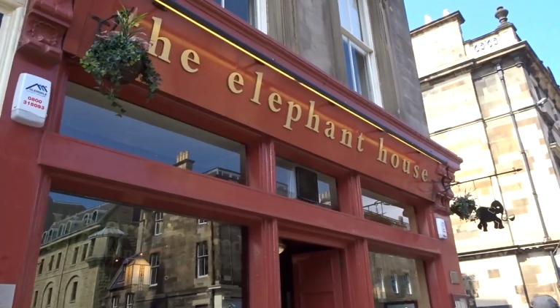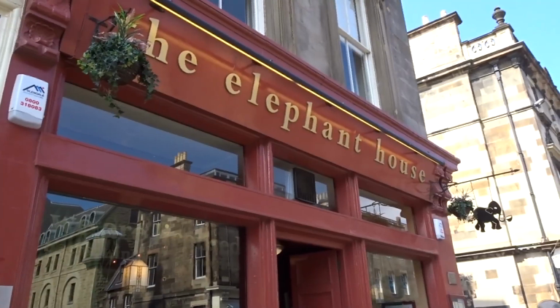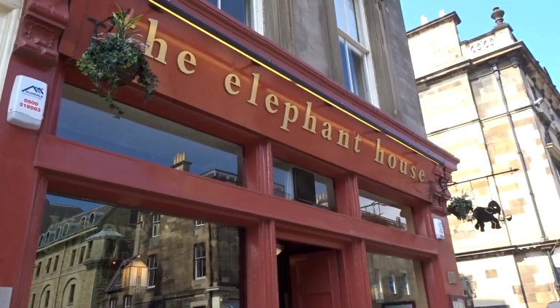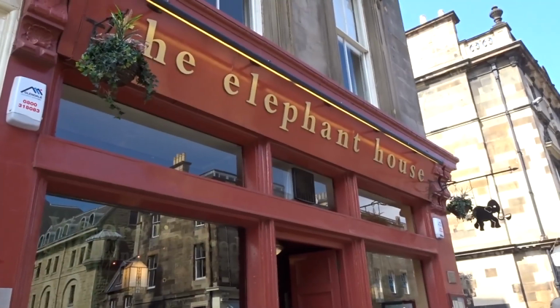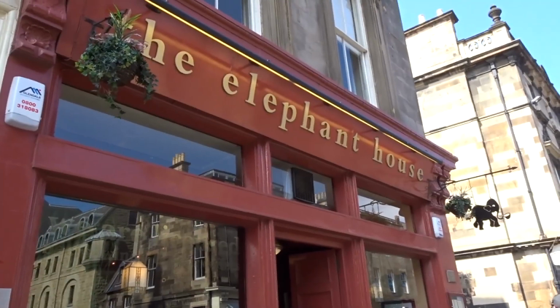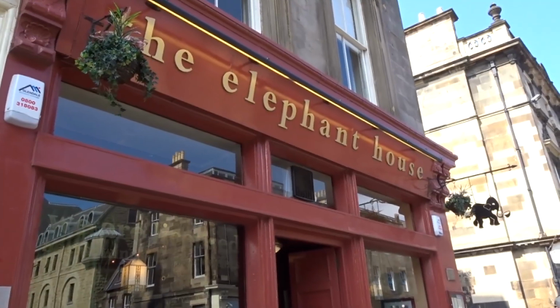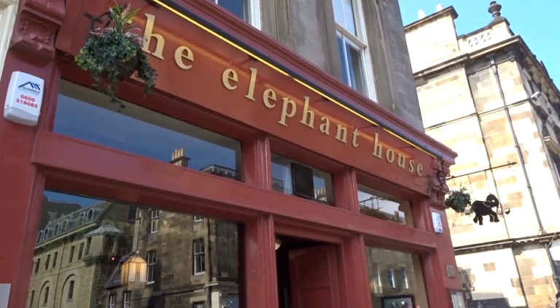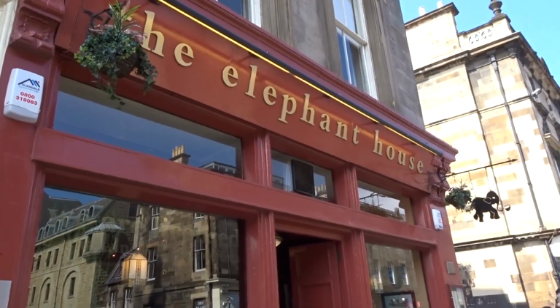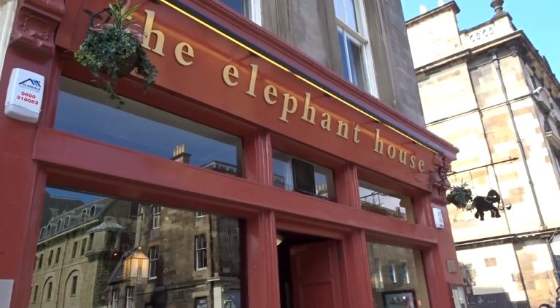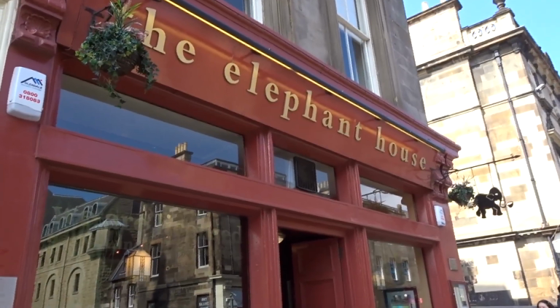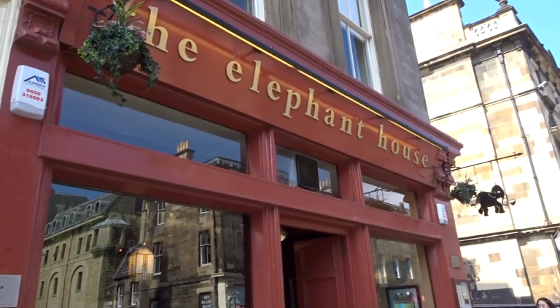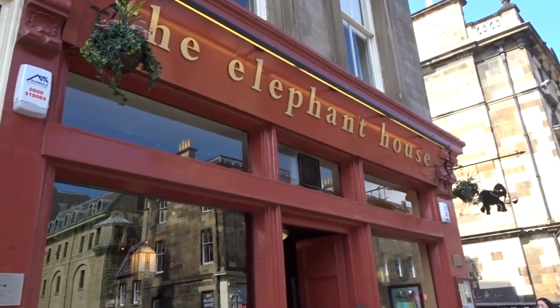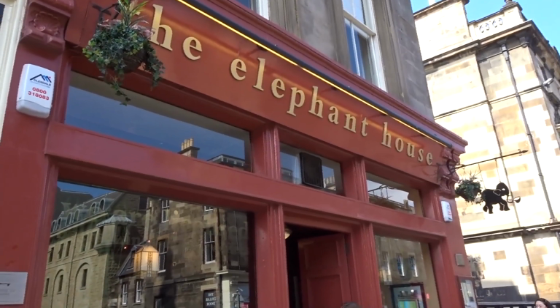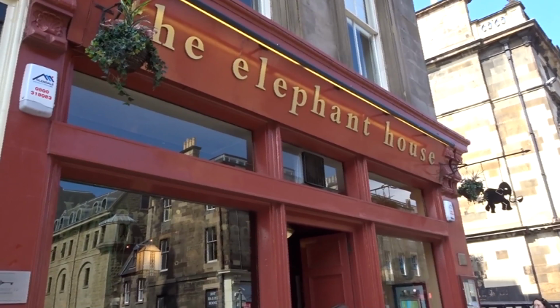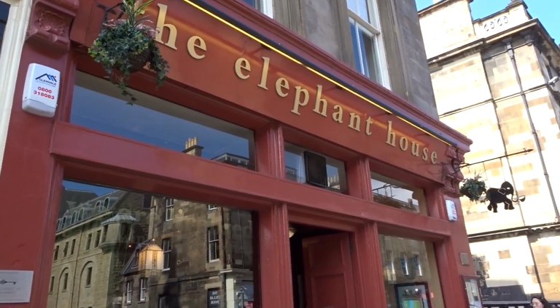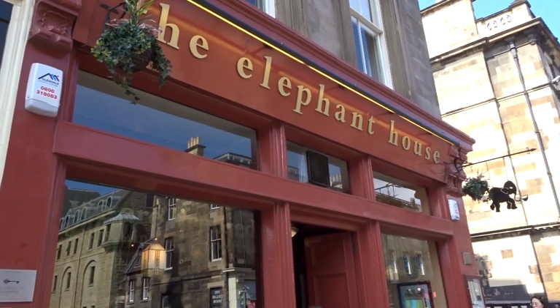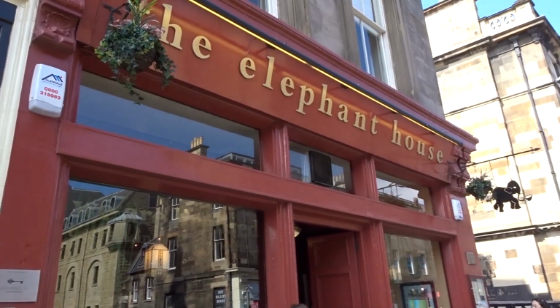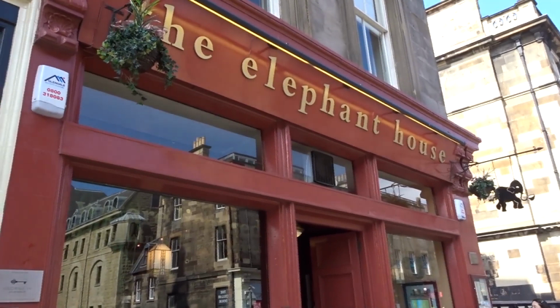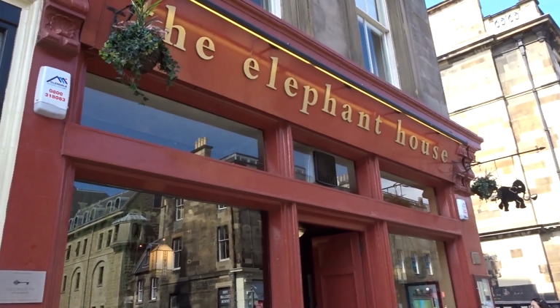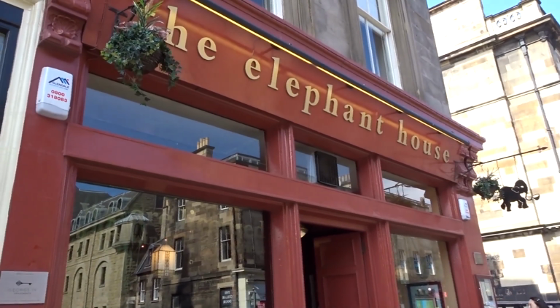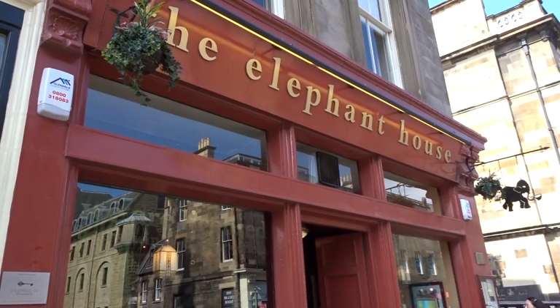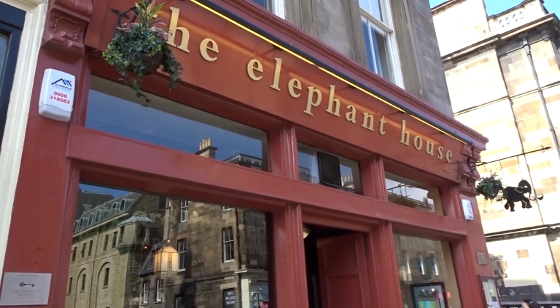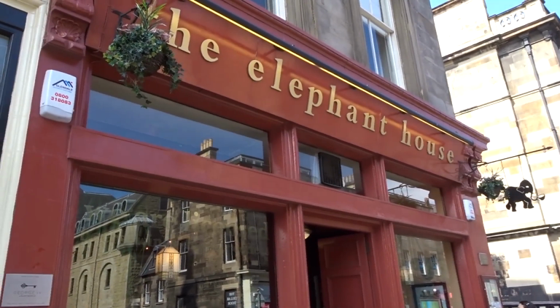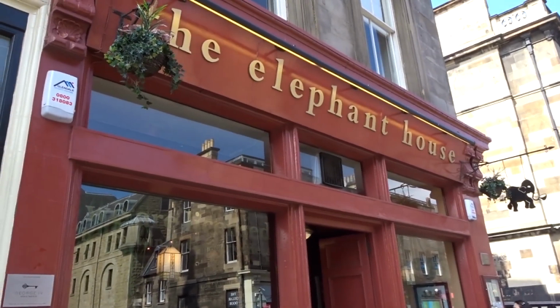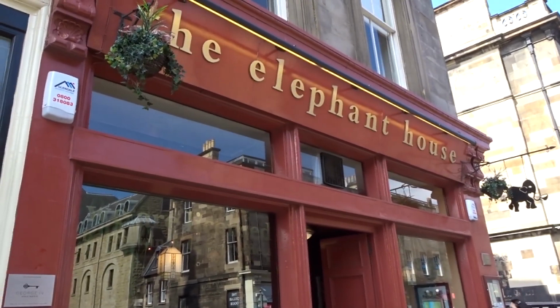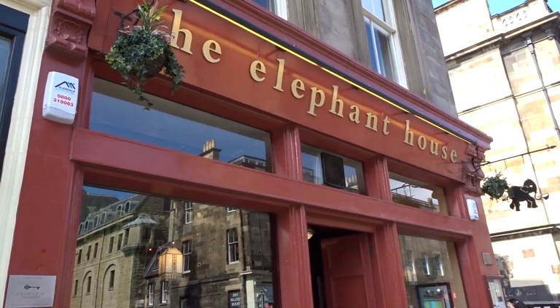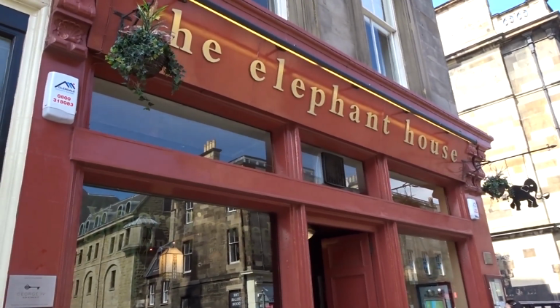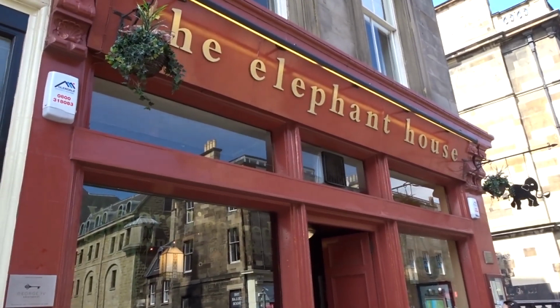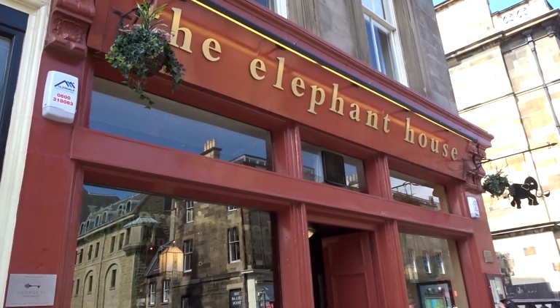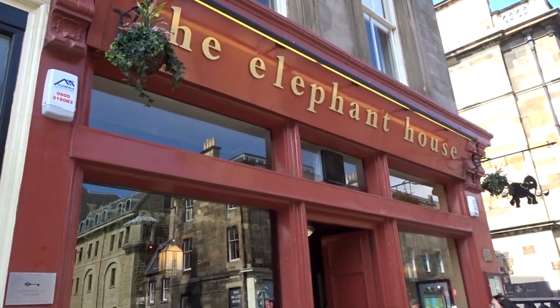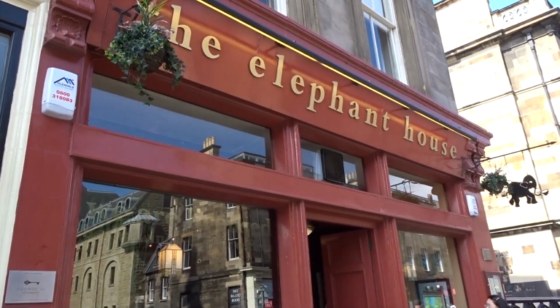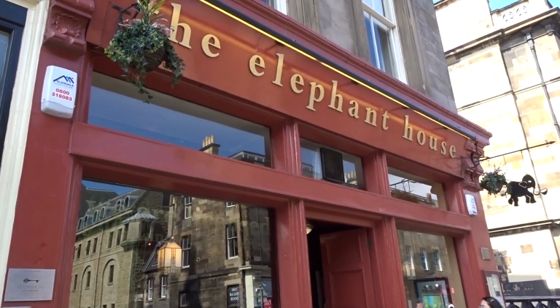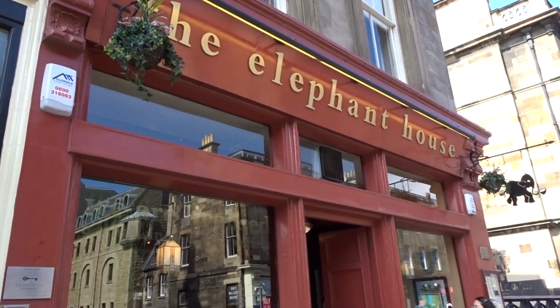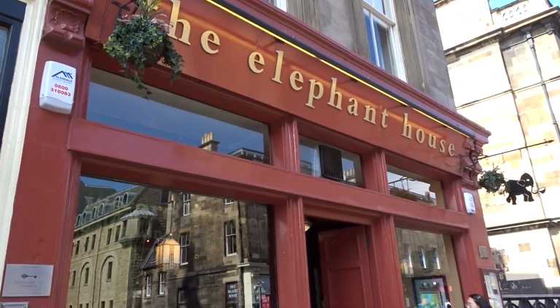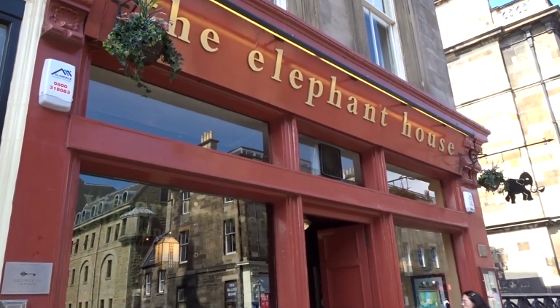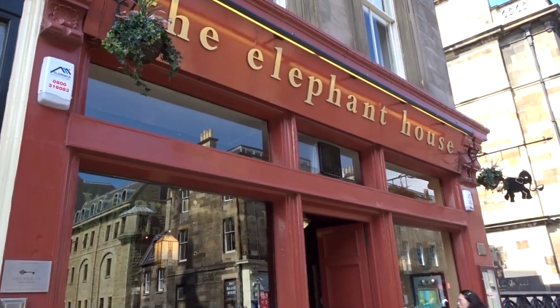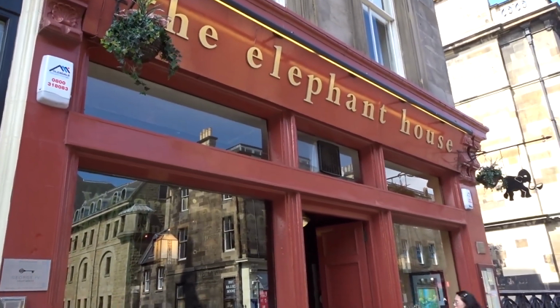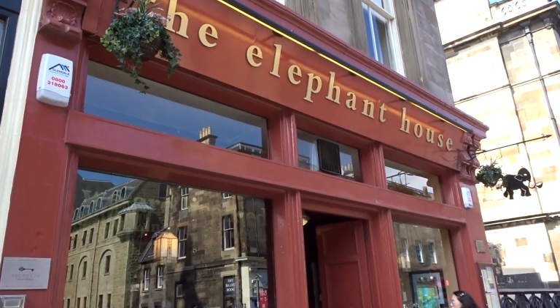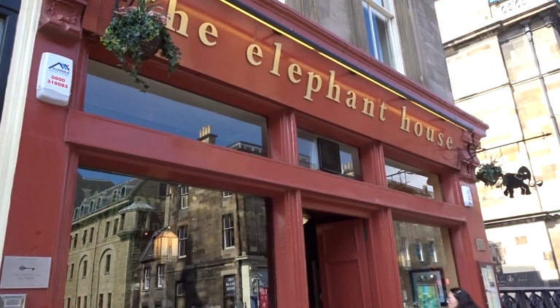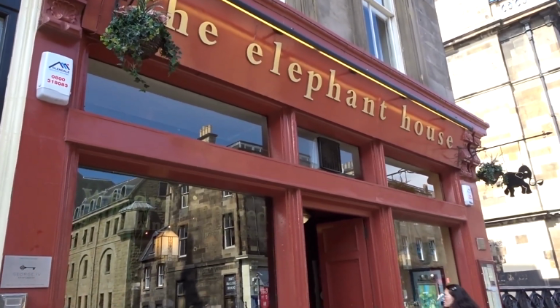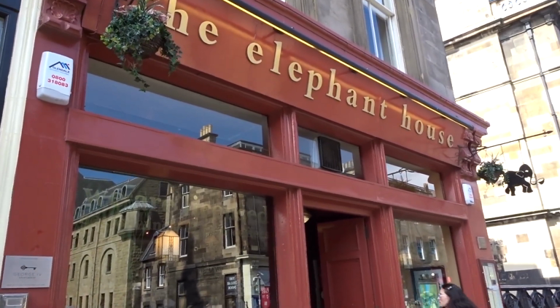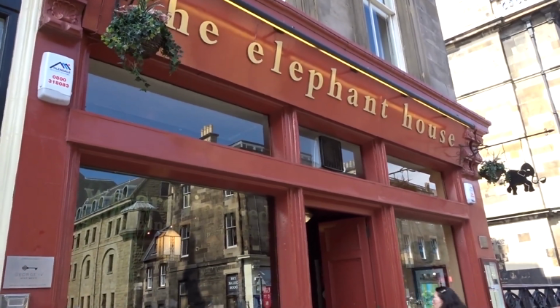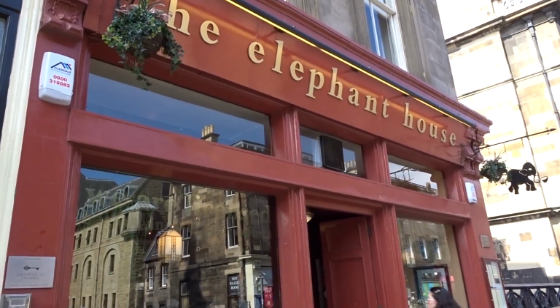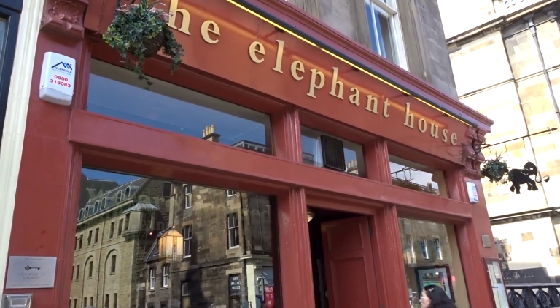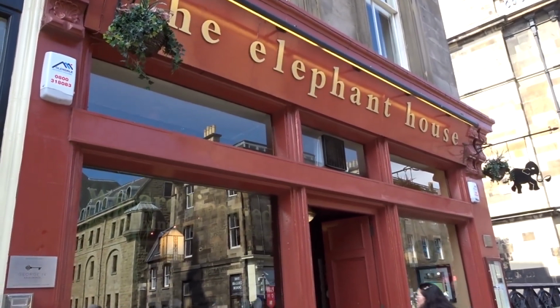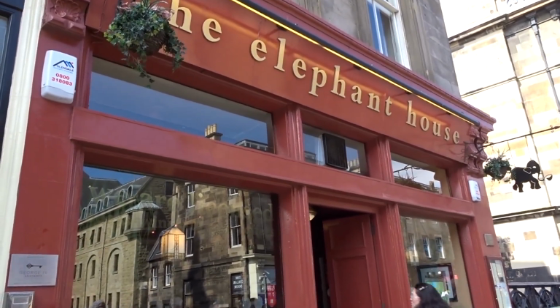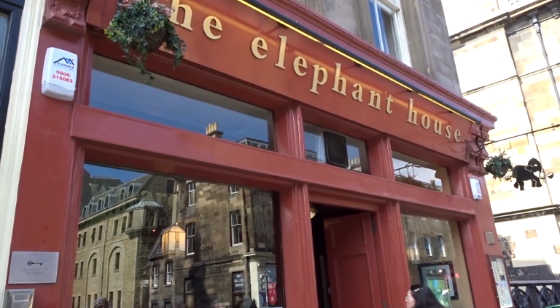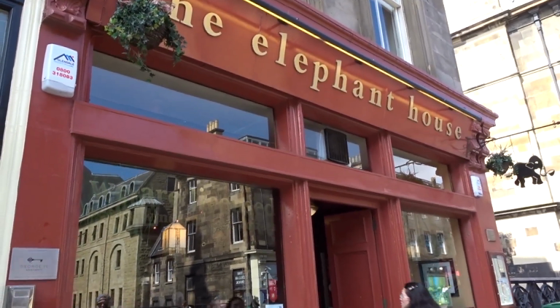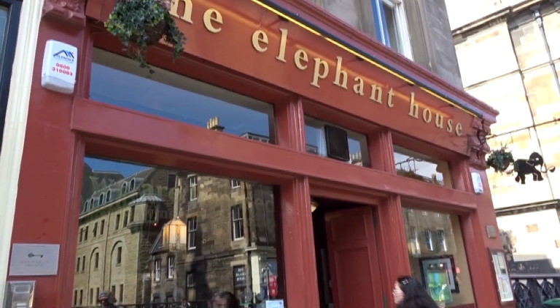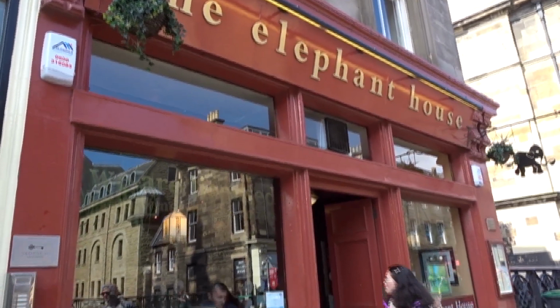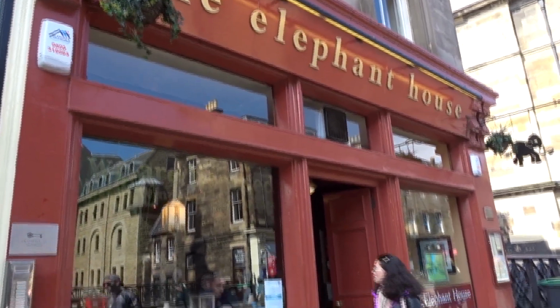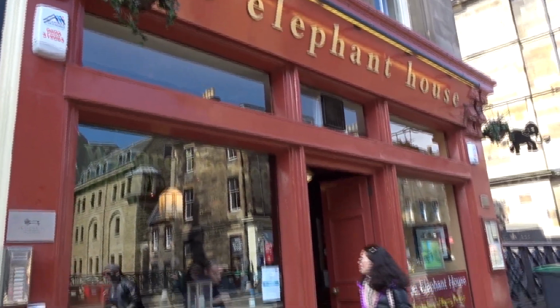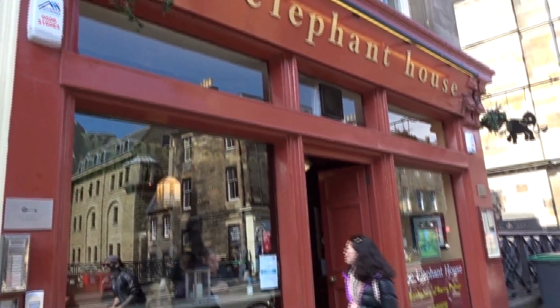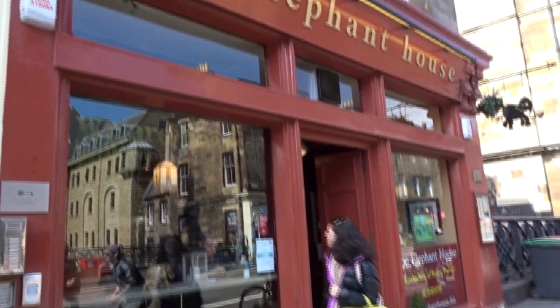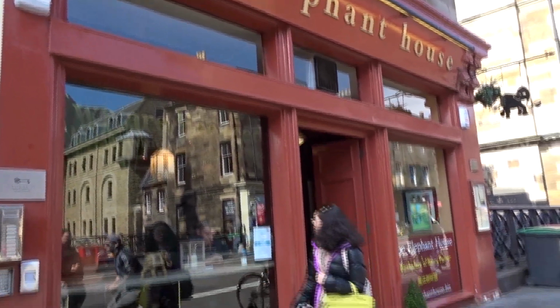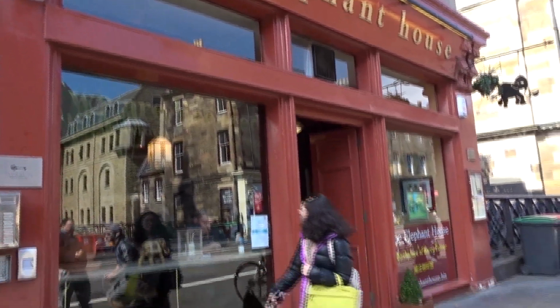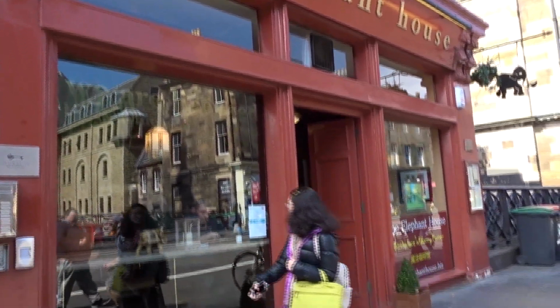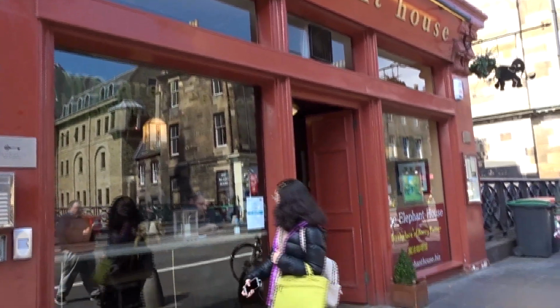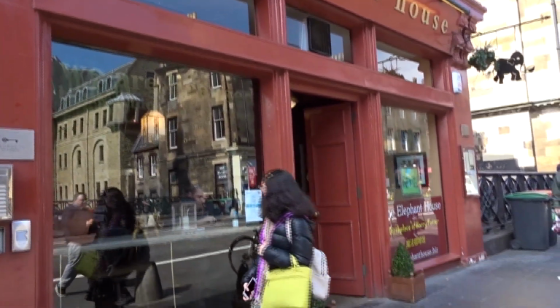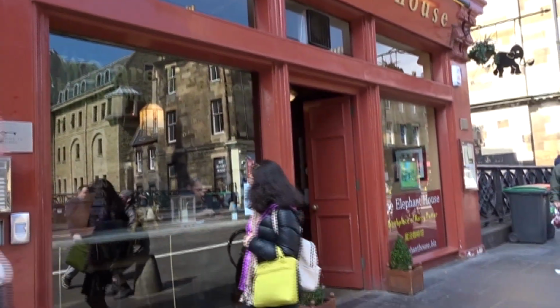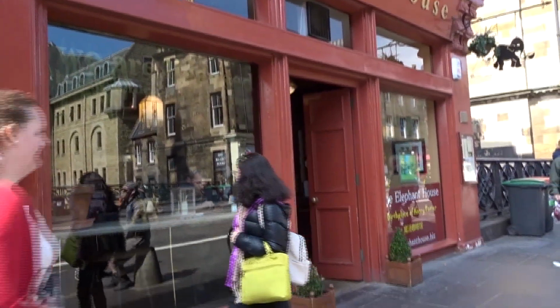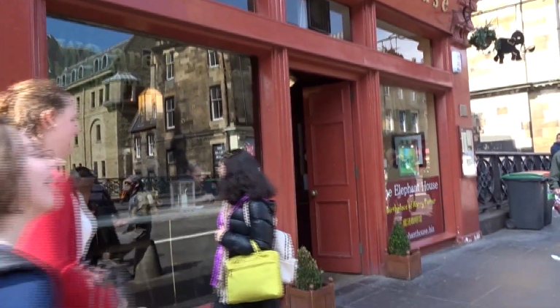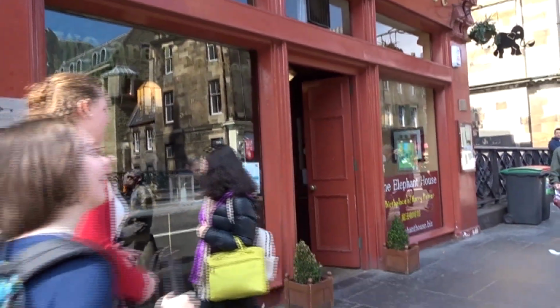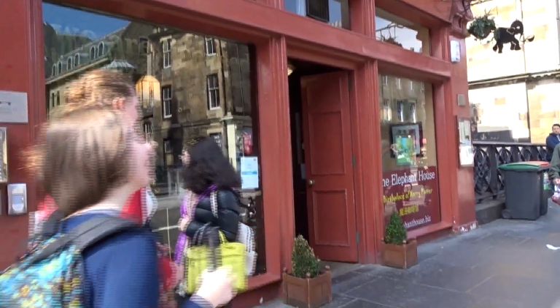Here we are — the birthplace of Harry Potter. The Elephant House in Edinburgh.